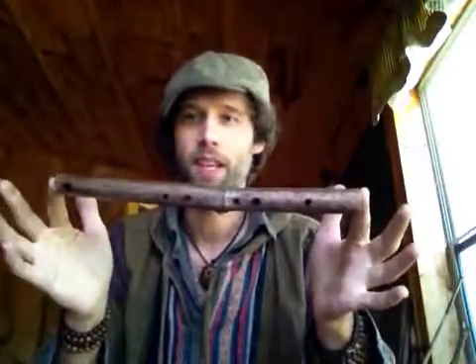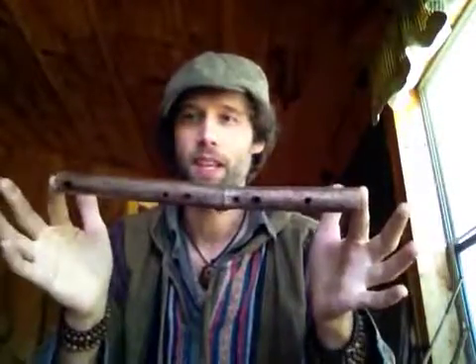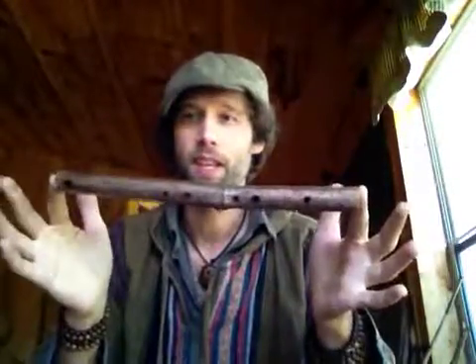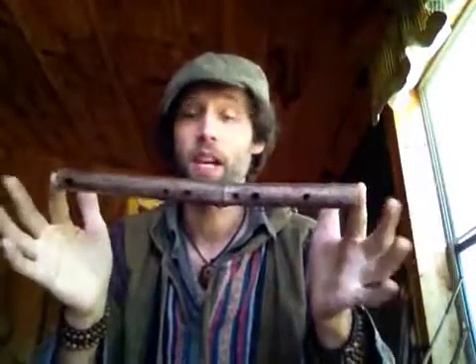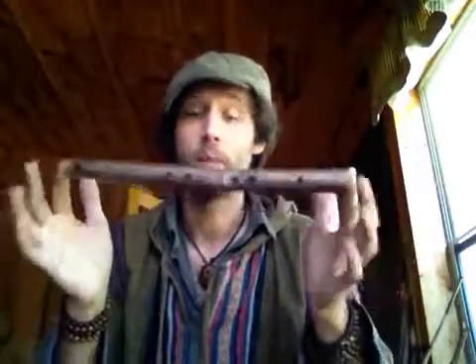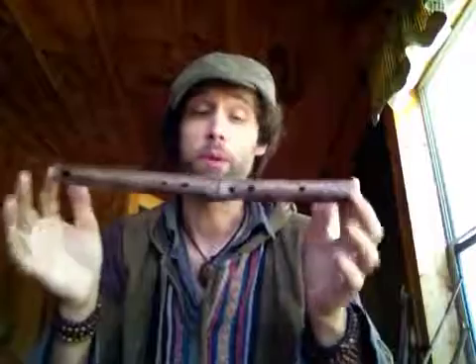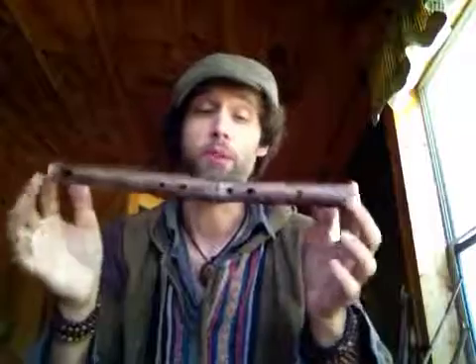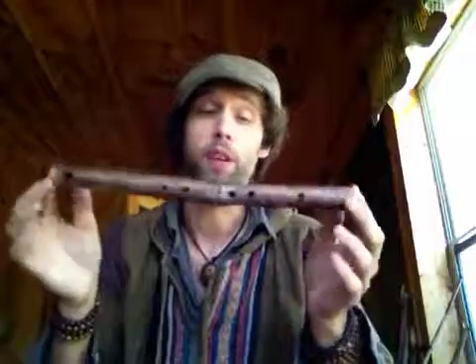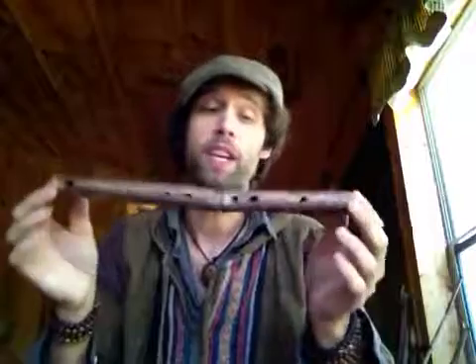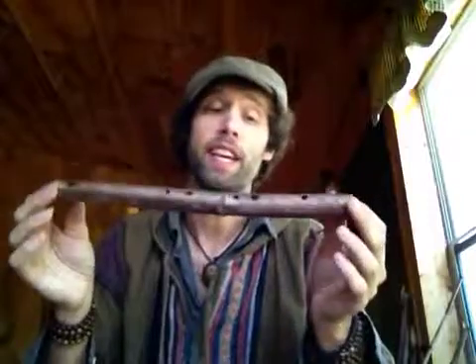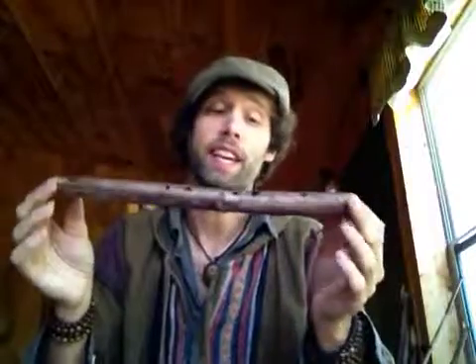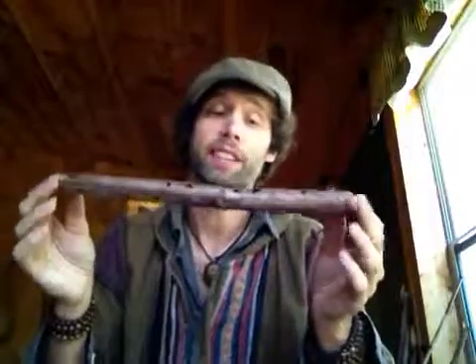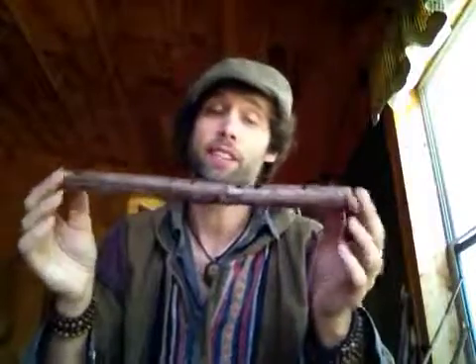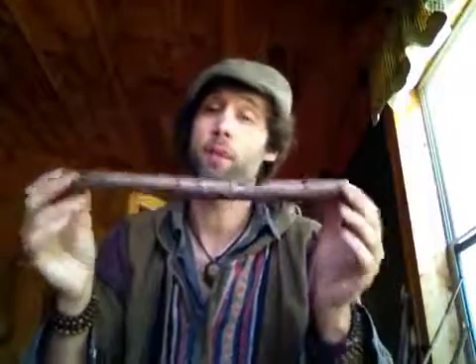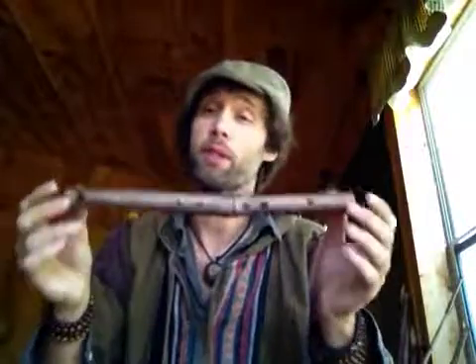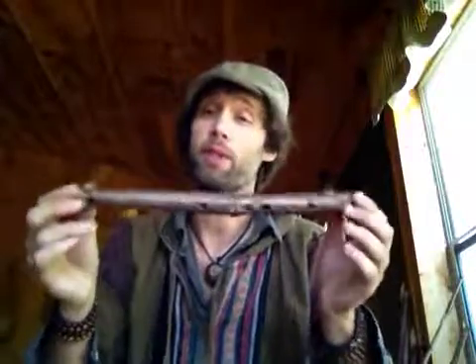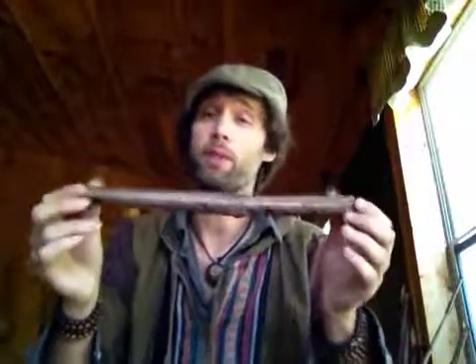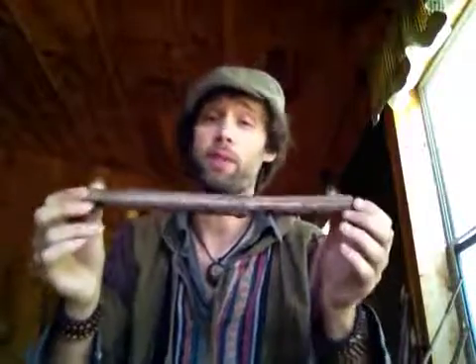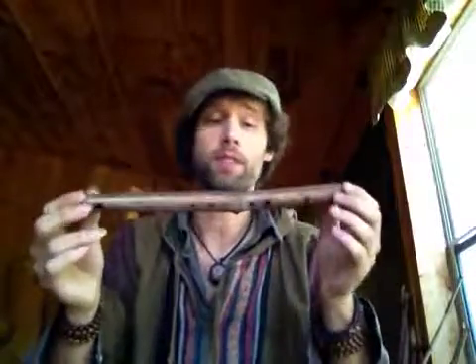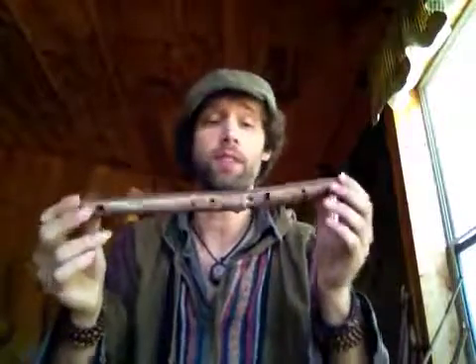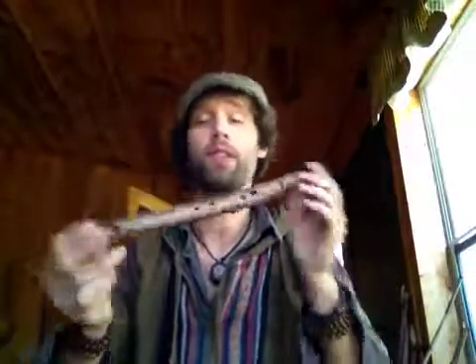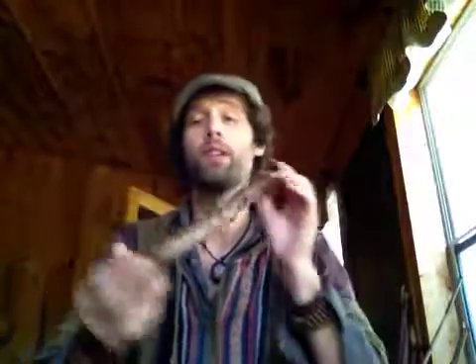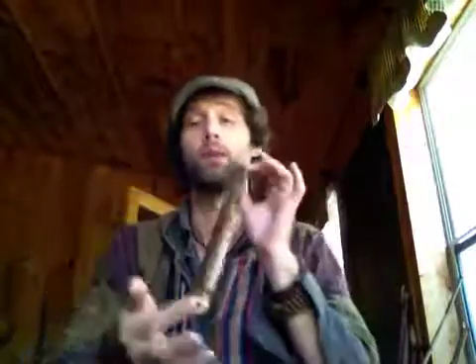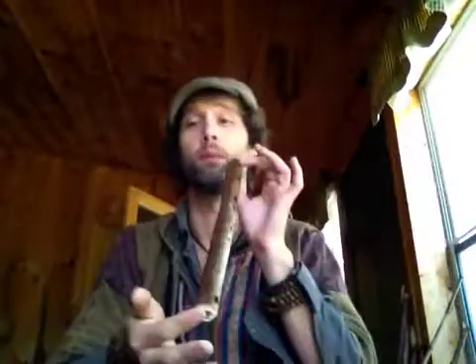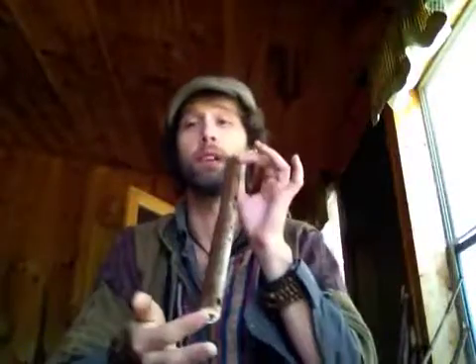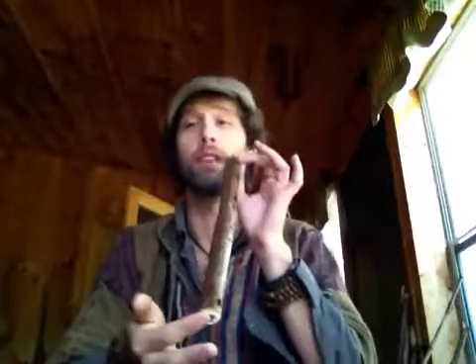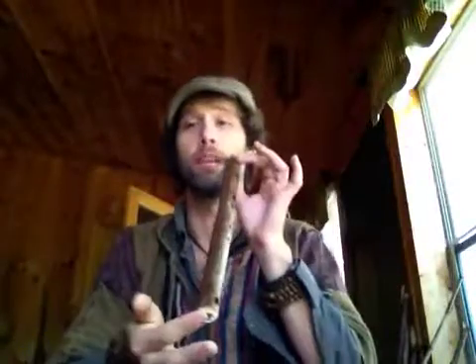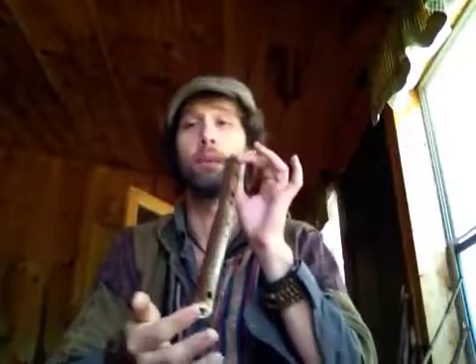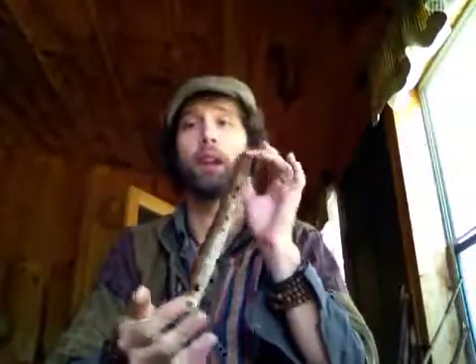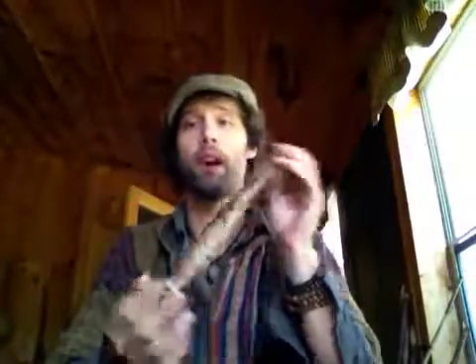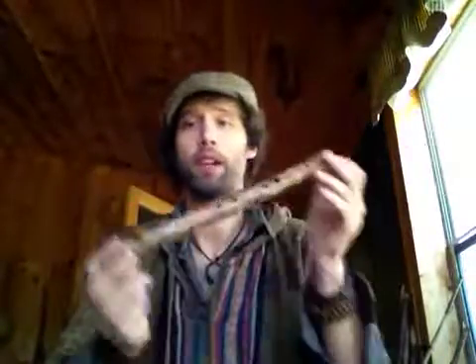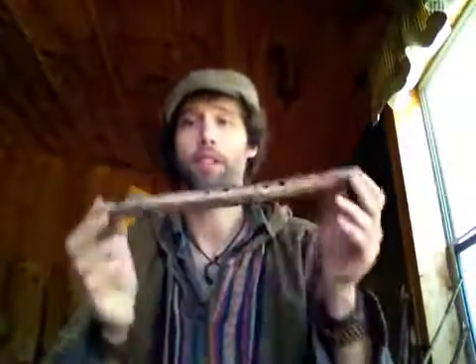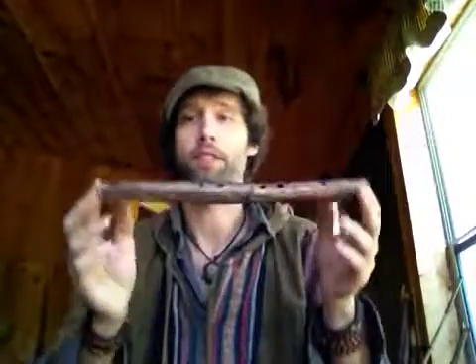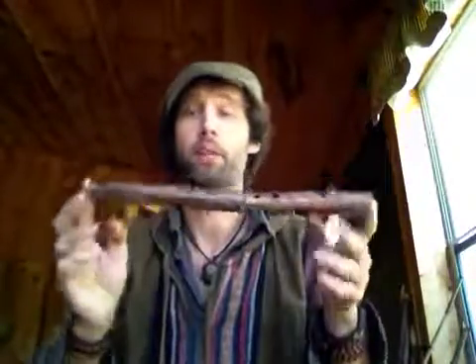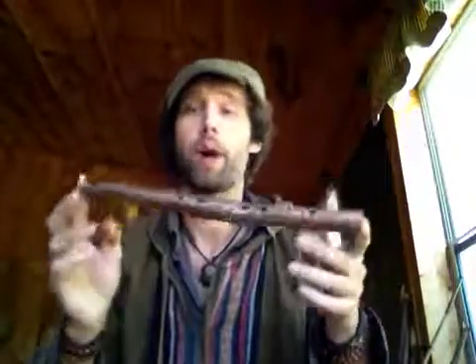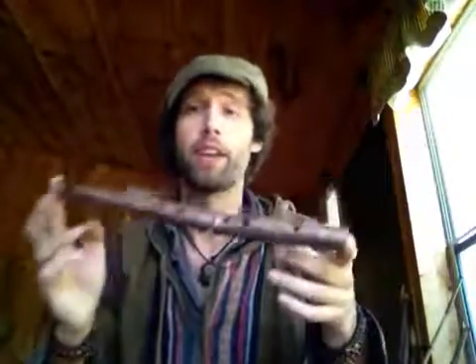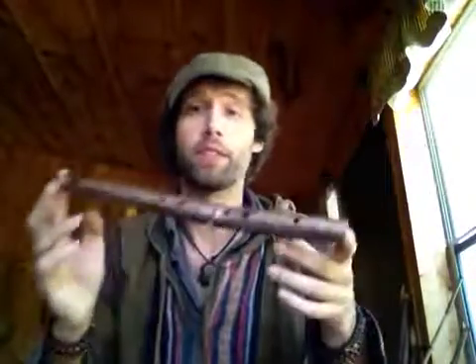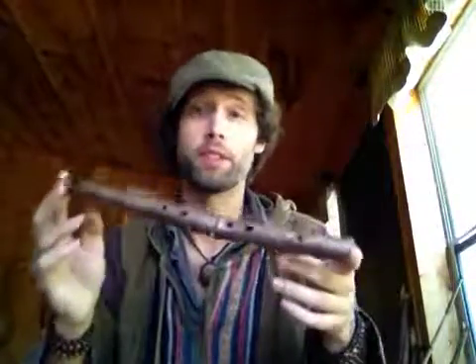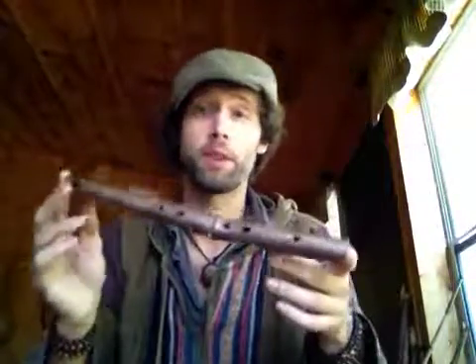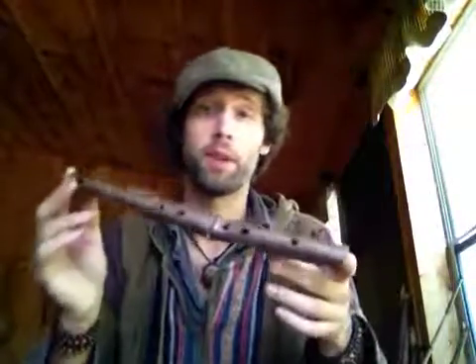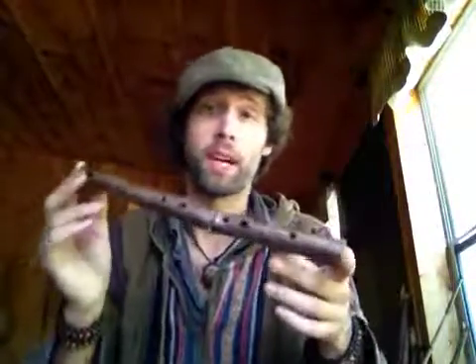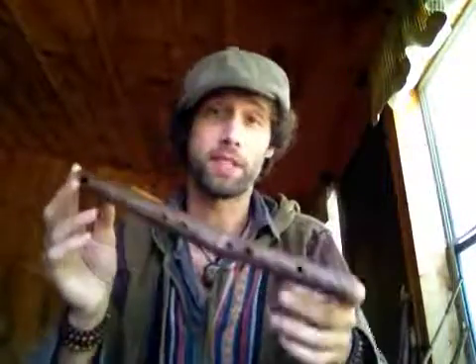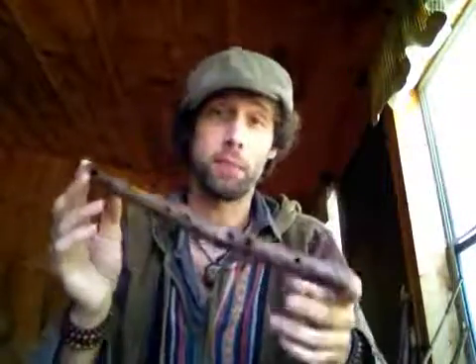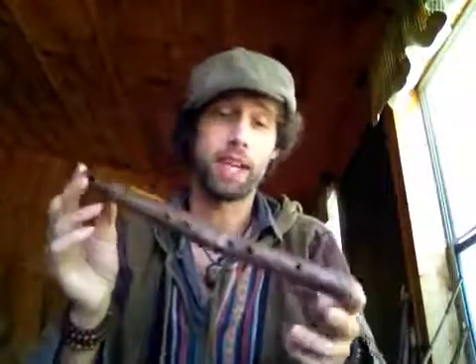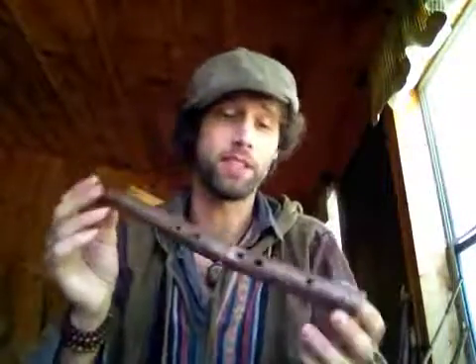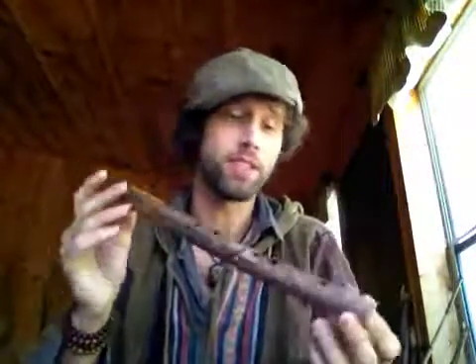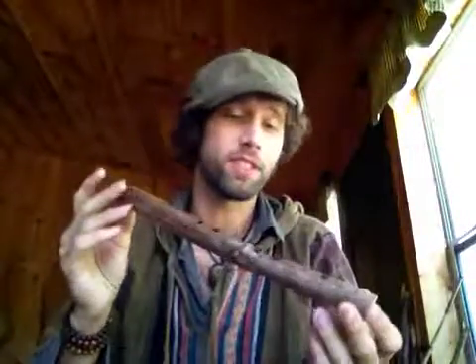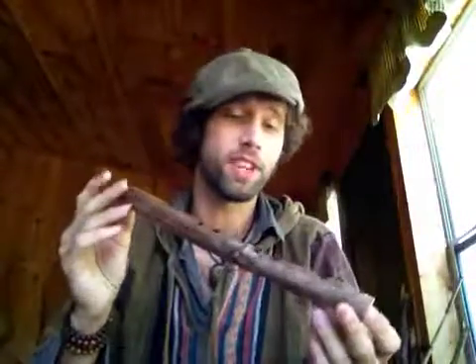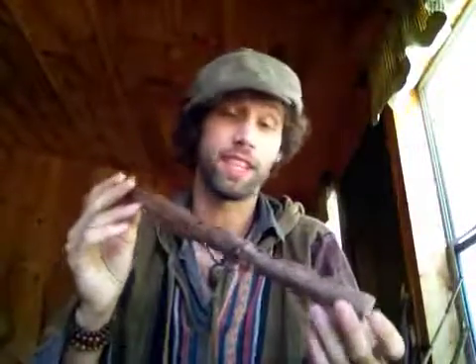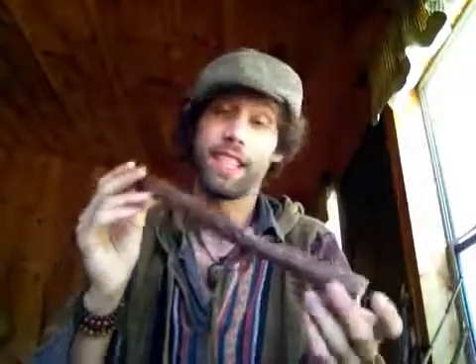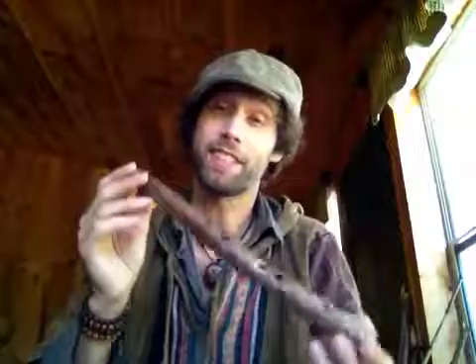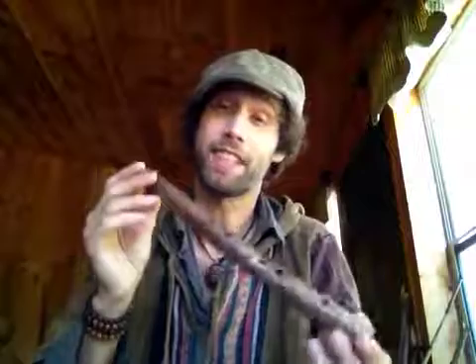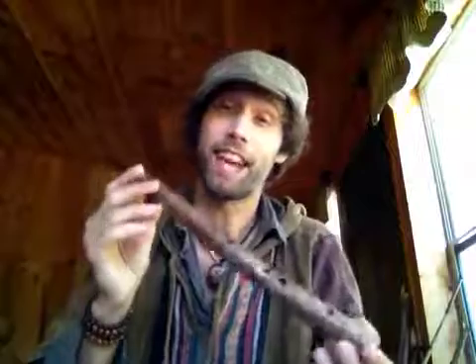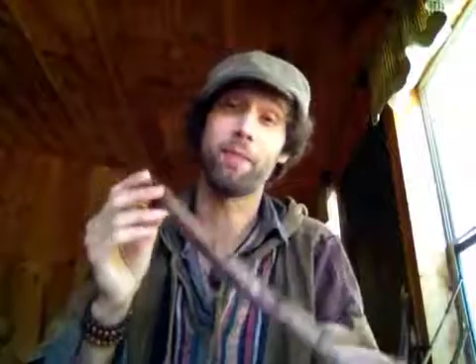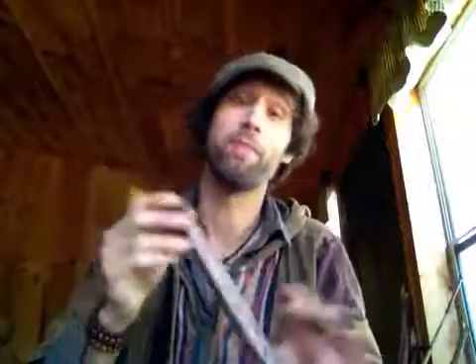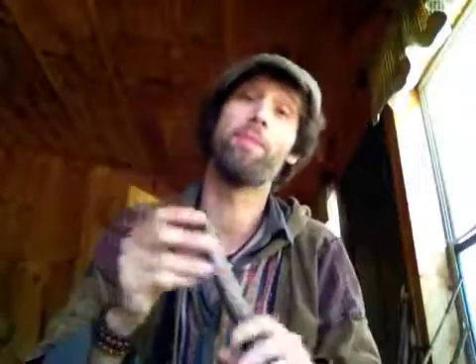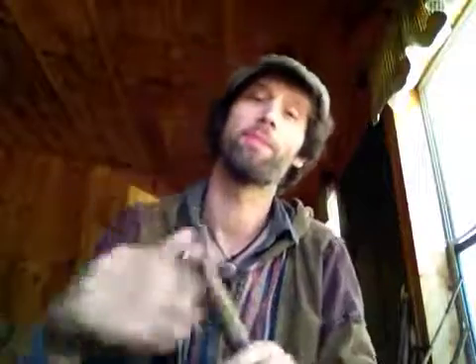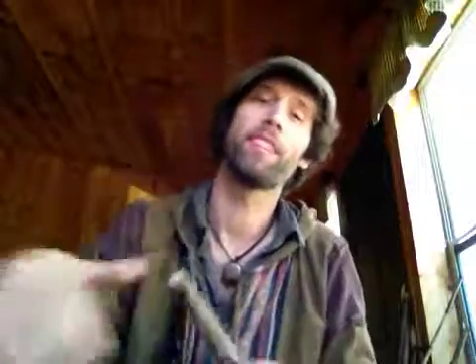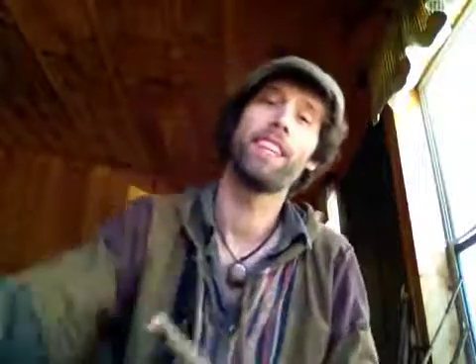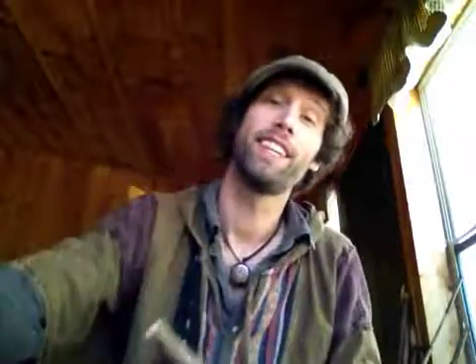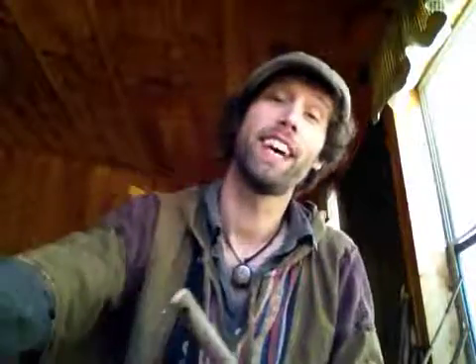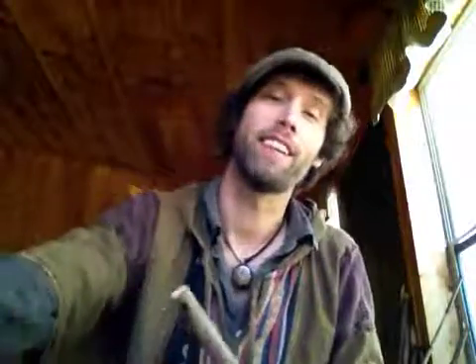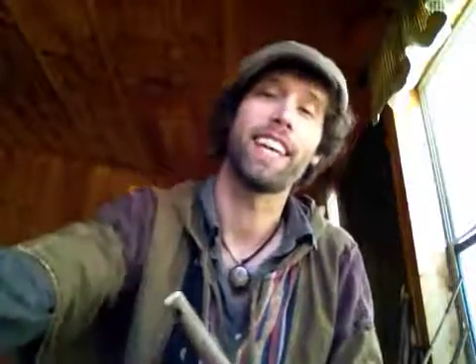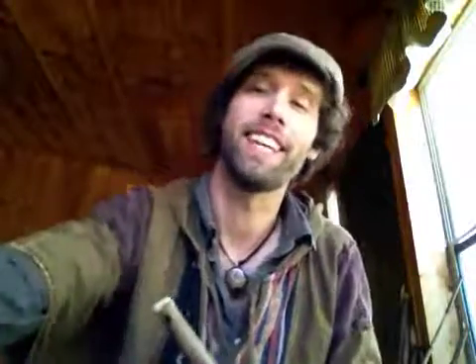Hope you enjoyed, and similar flutes will be available on our Rewild Your Soul Etsy page later today. Have a good day.